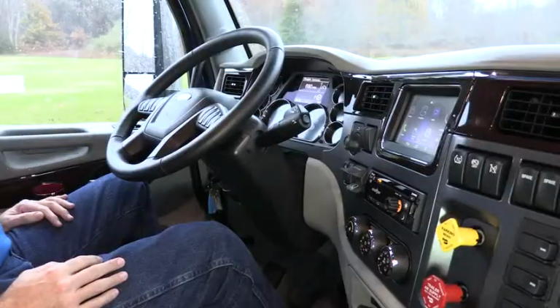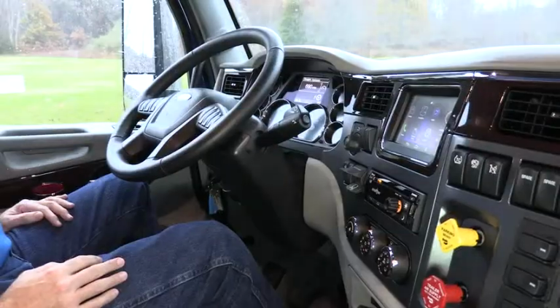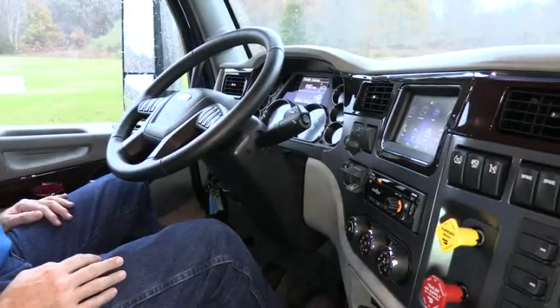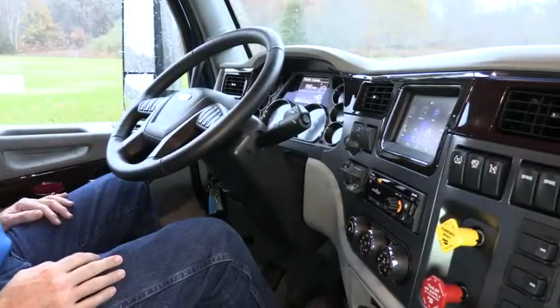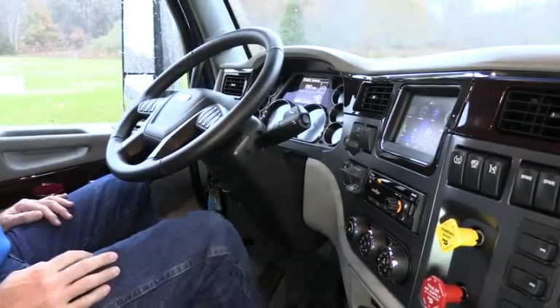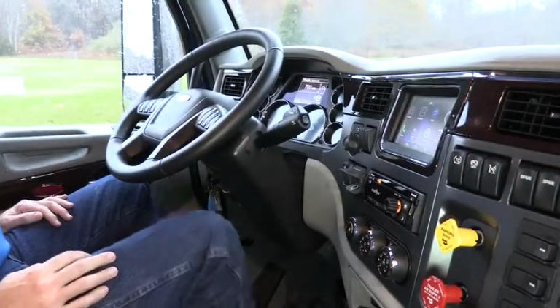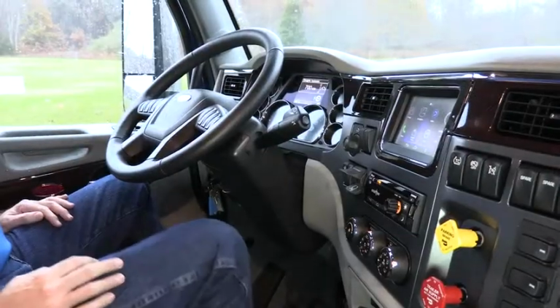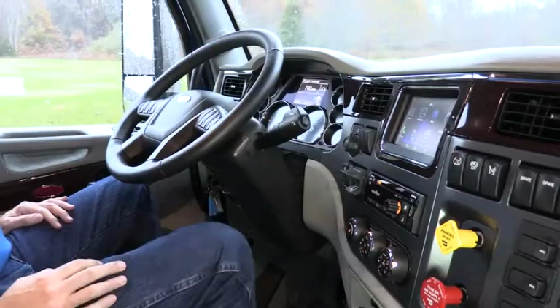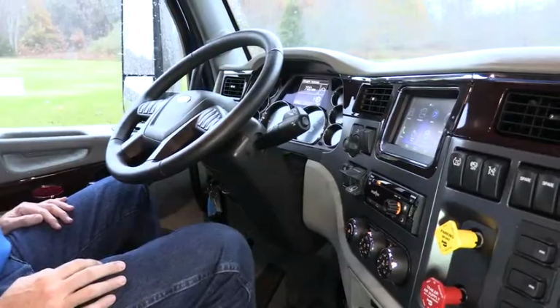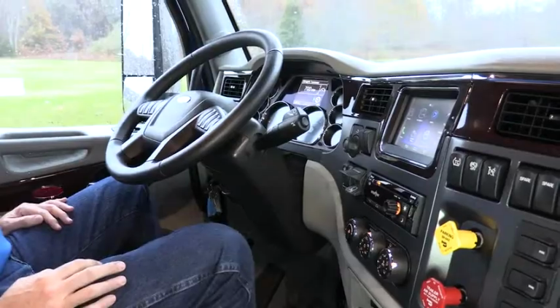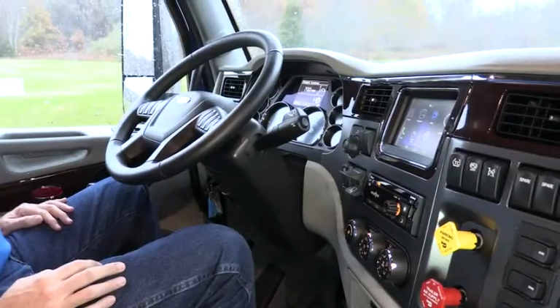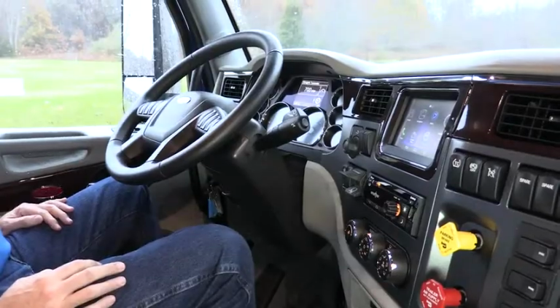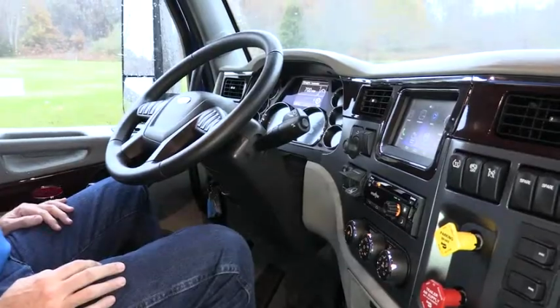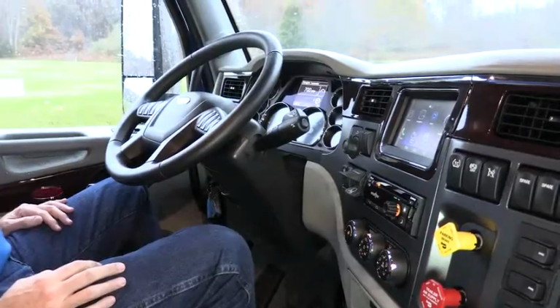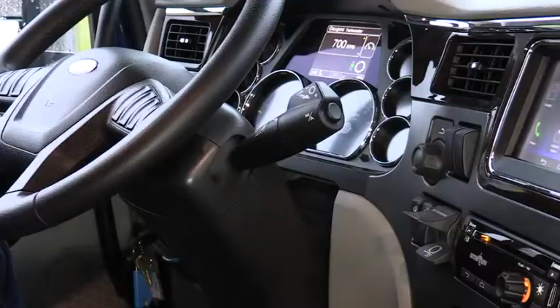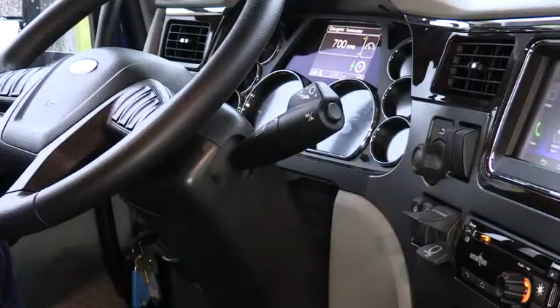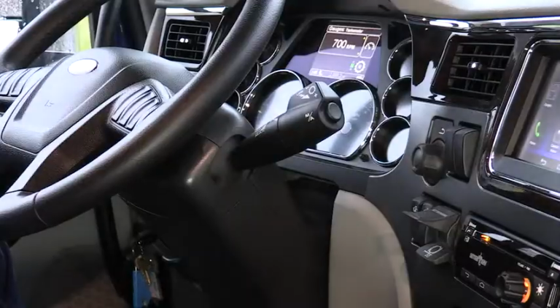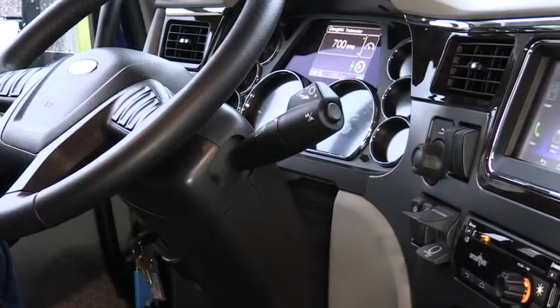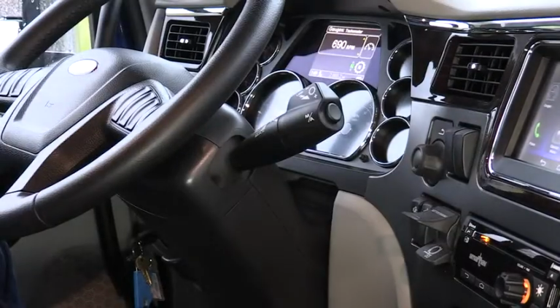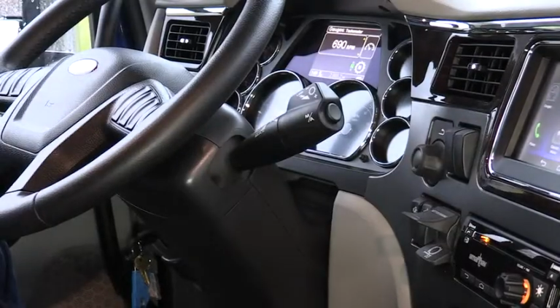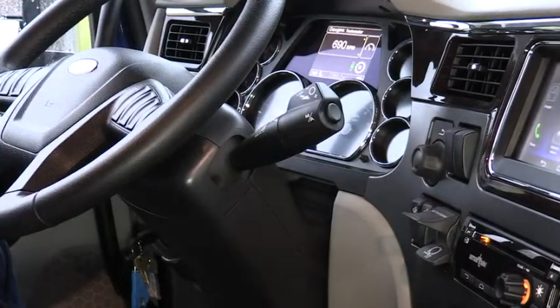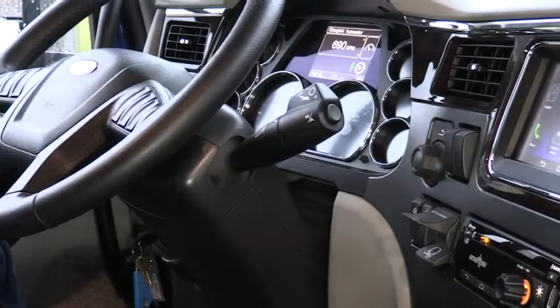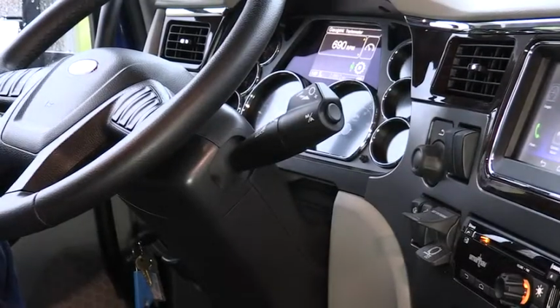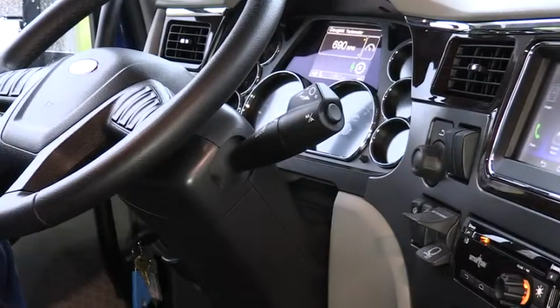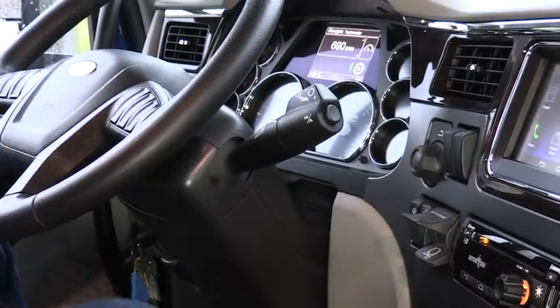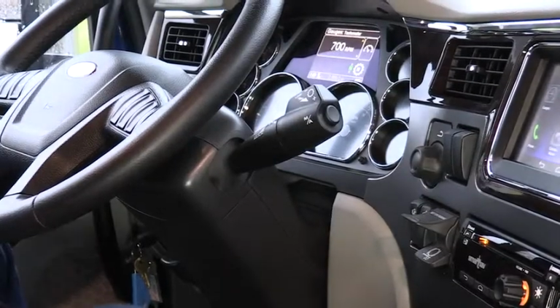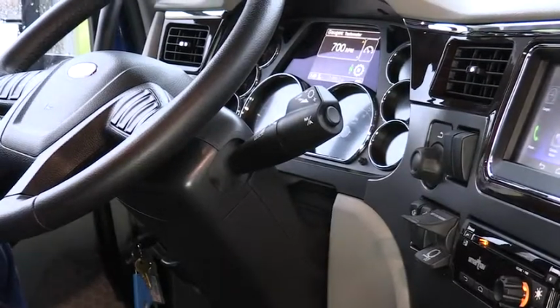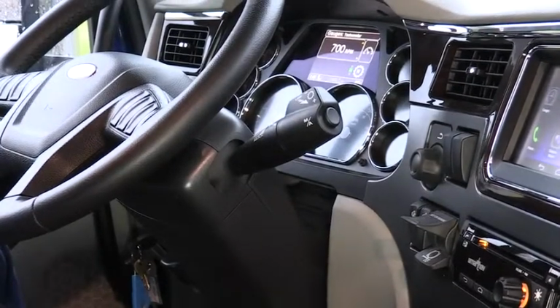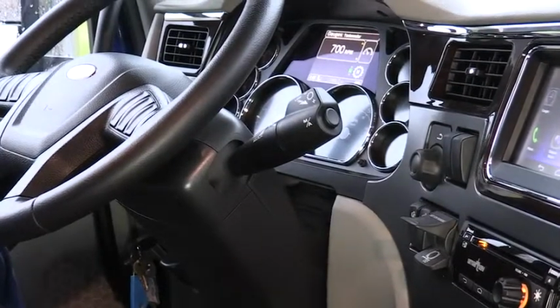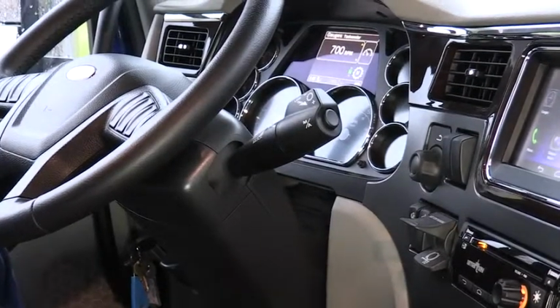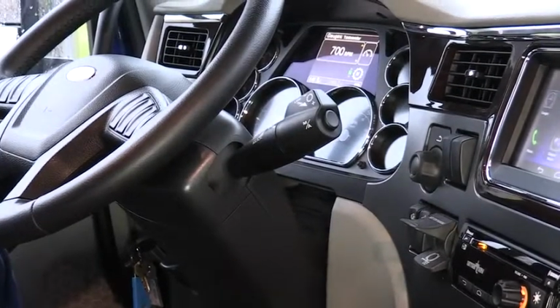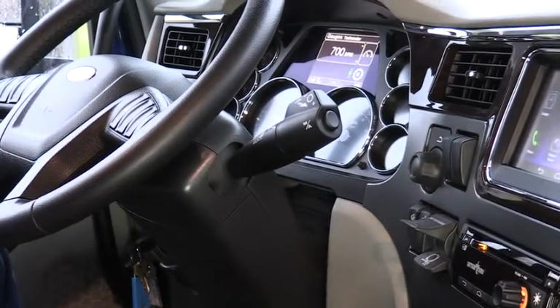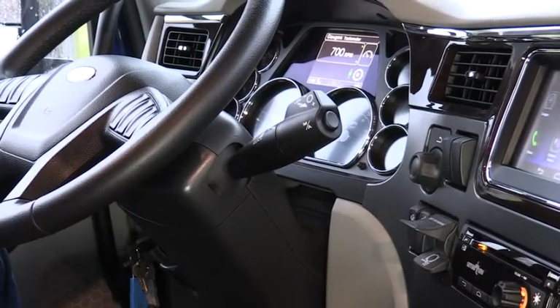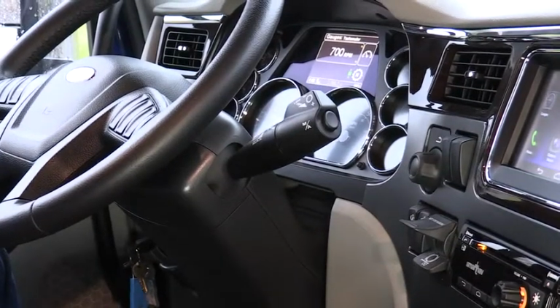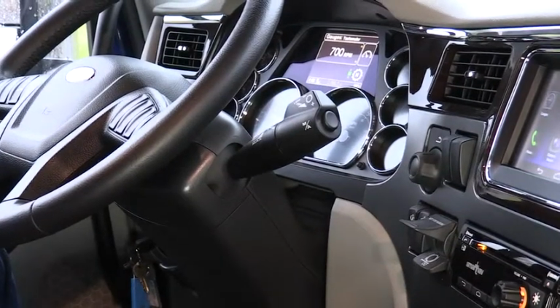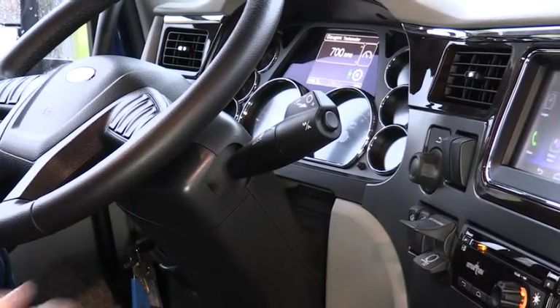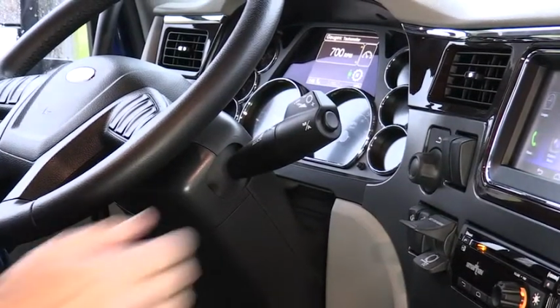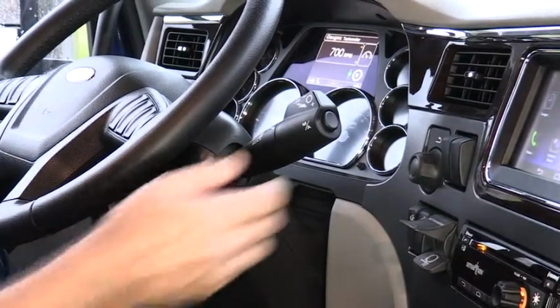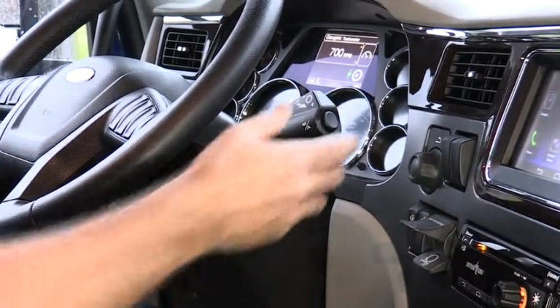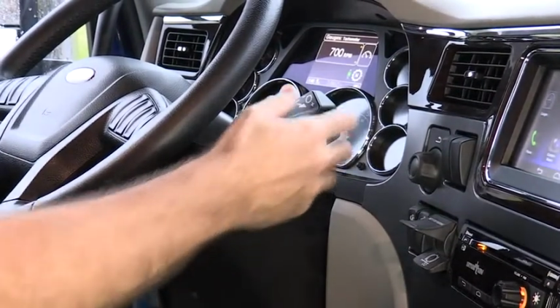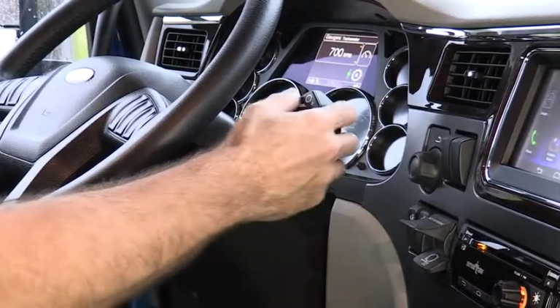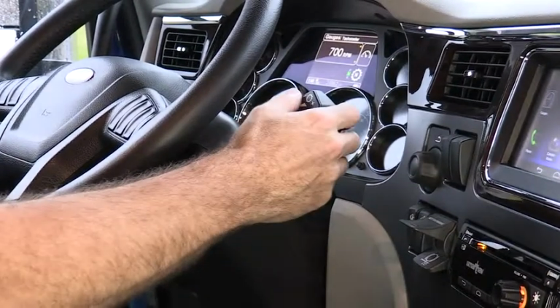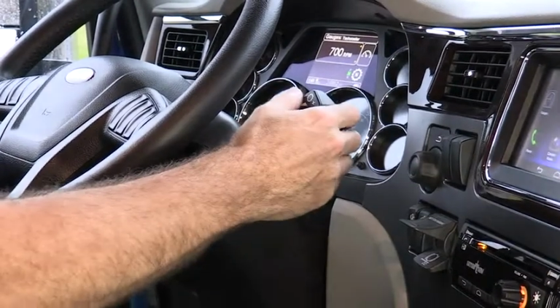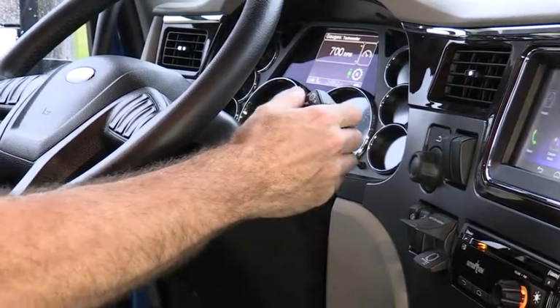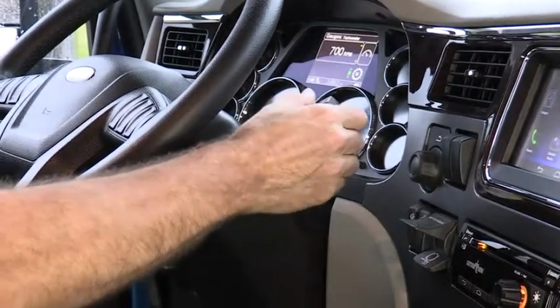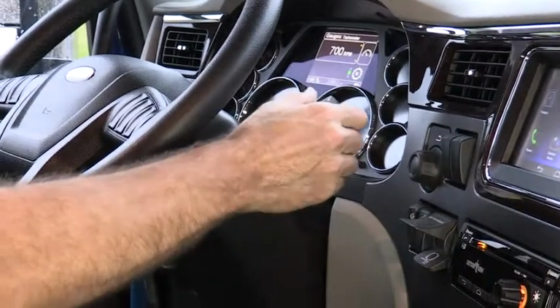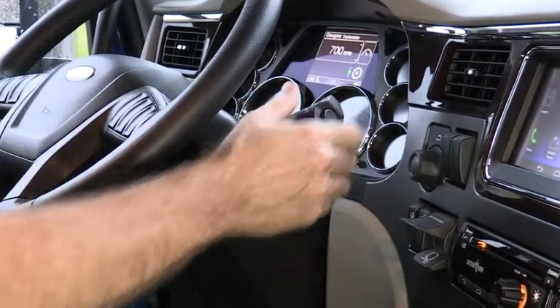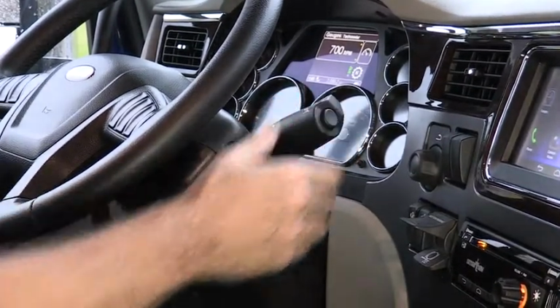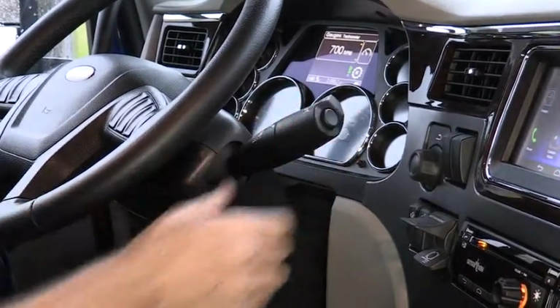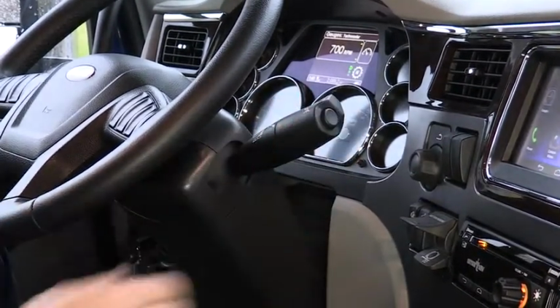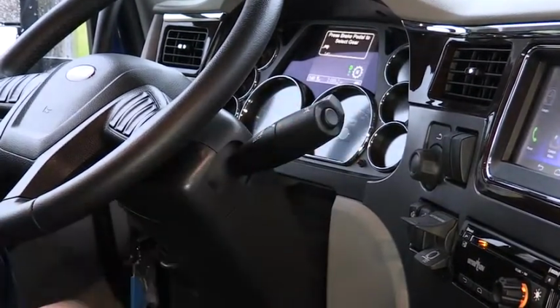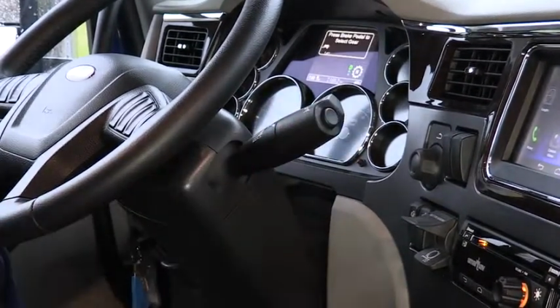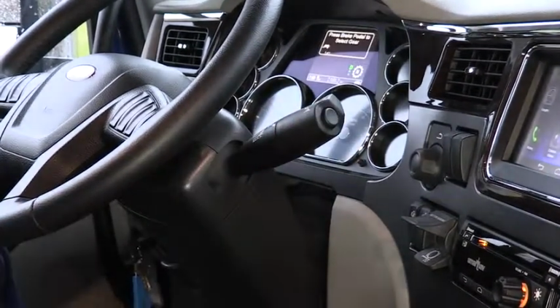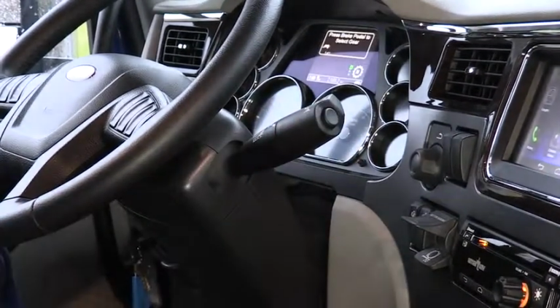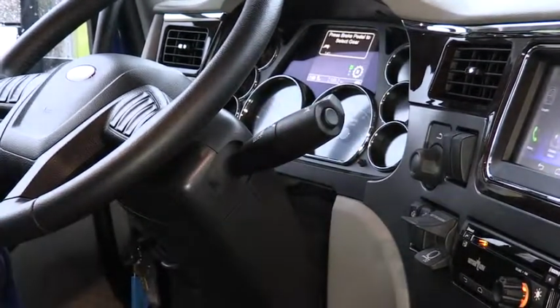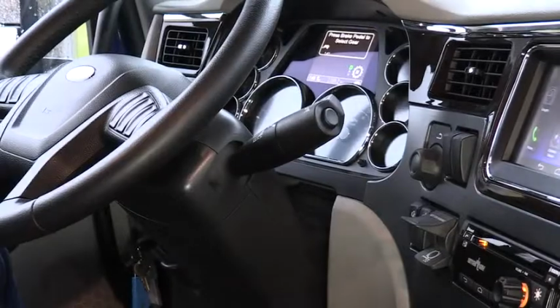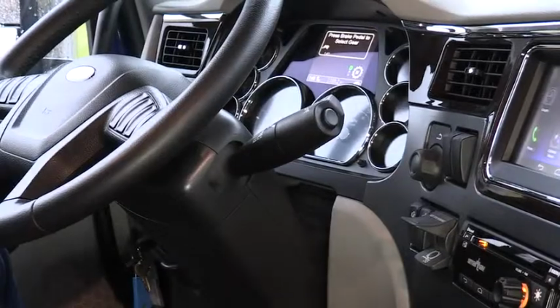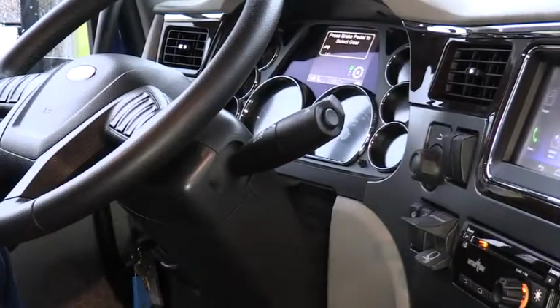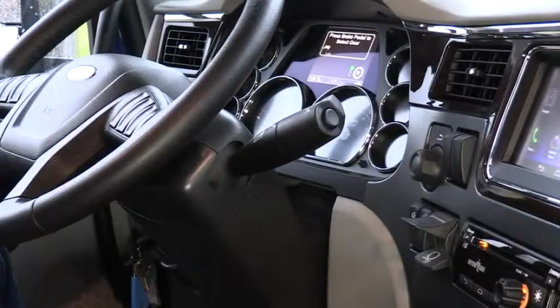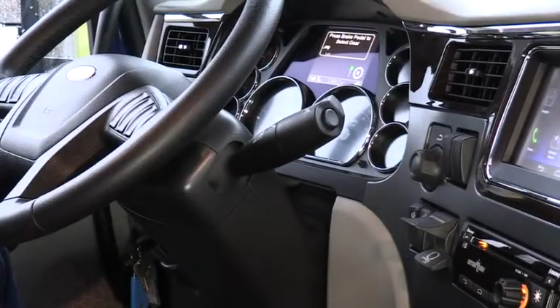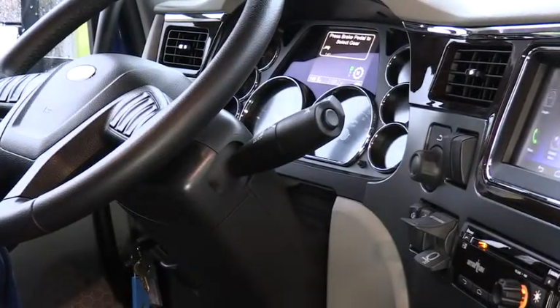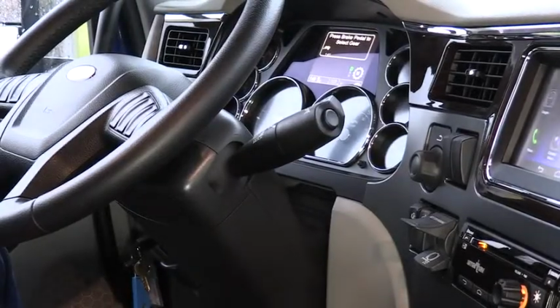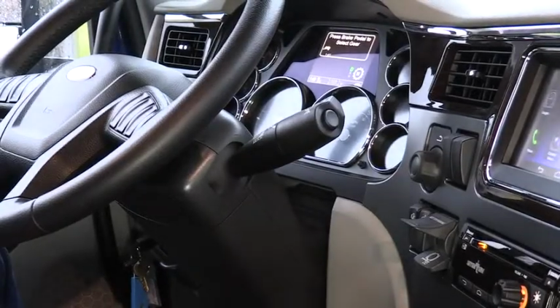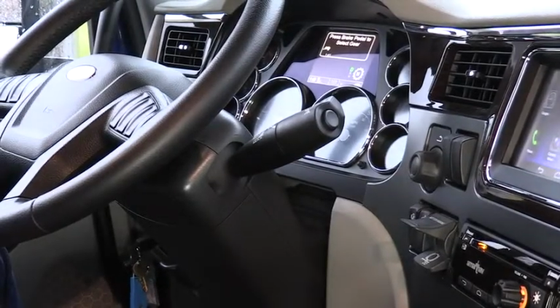If you put it in drive without first applying the service brake, a warning tone will sound and the transmission will not engage.